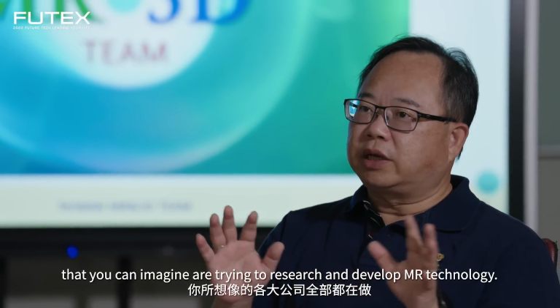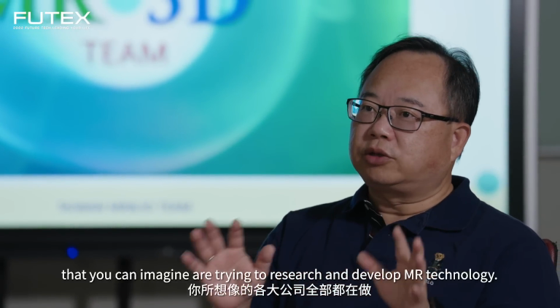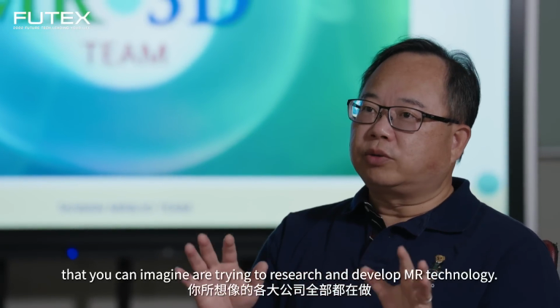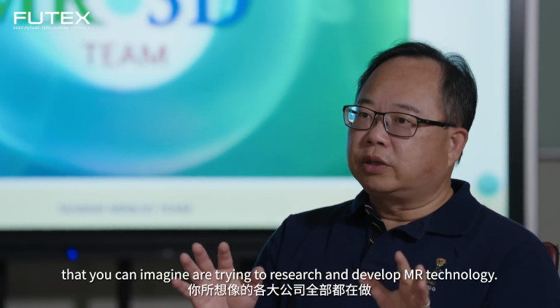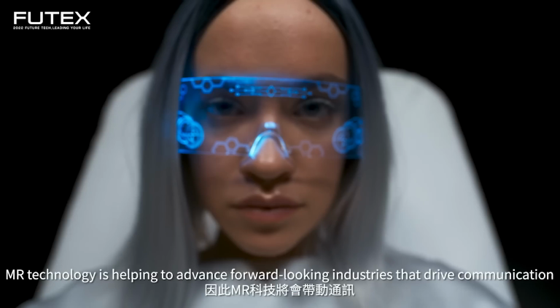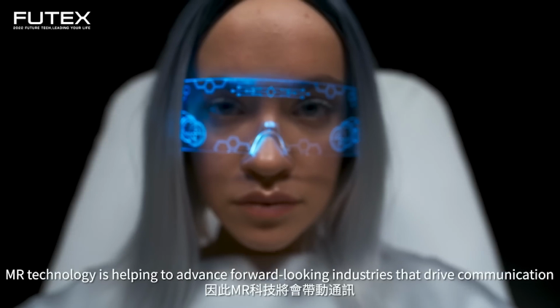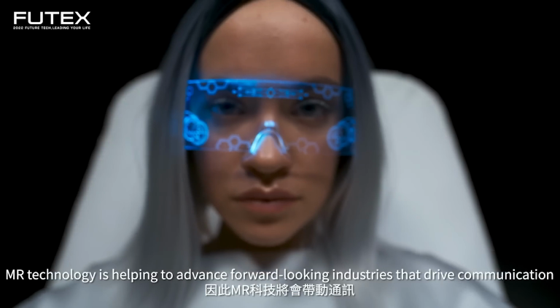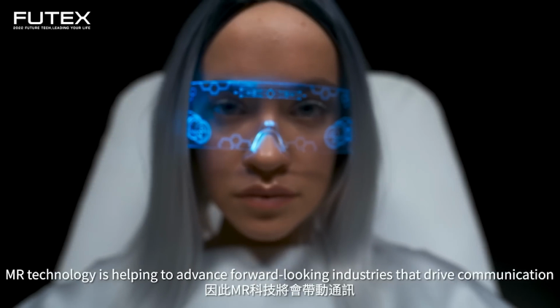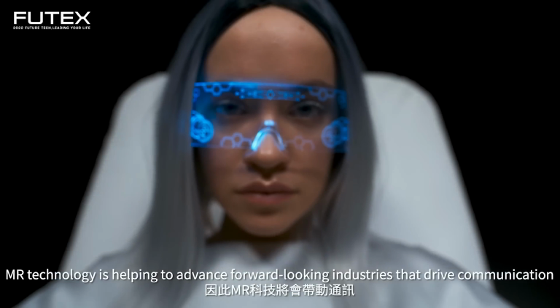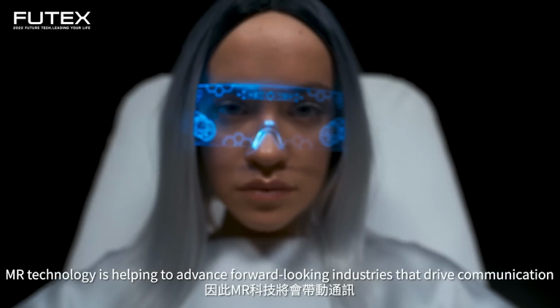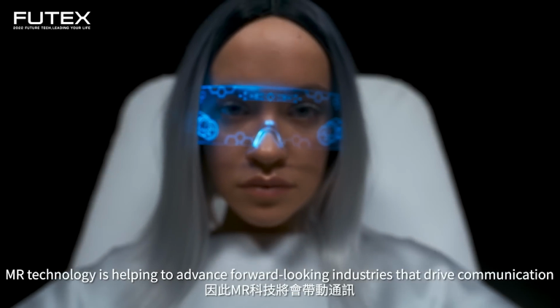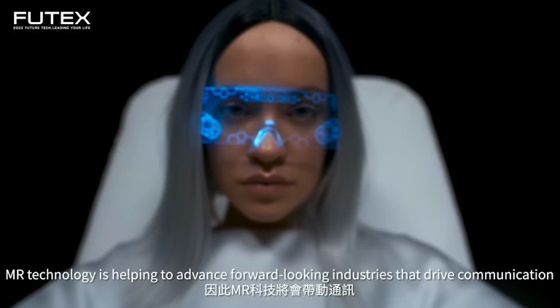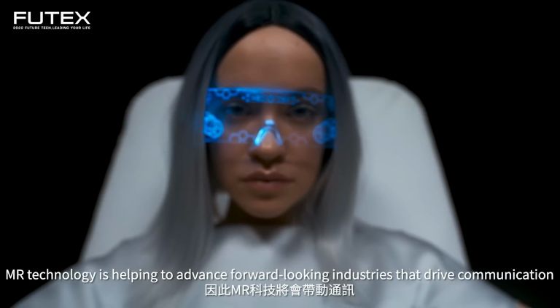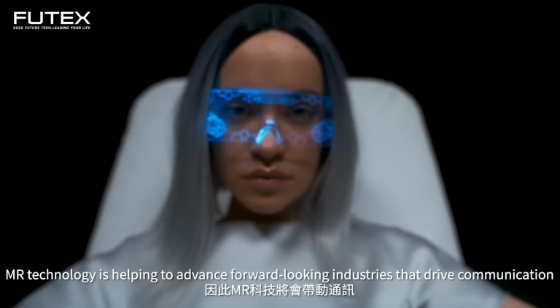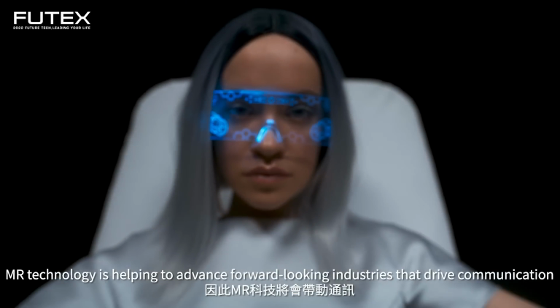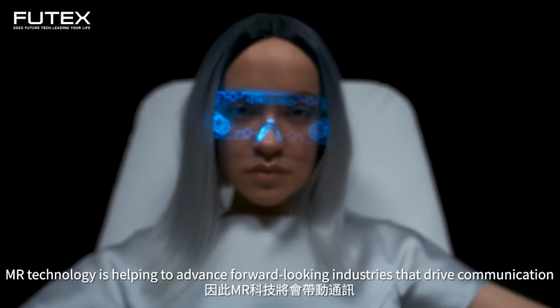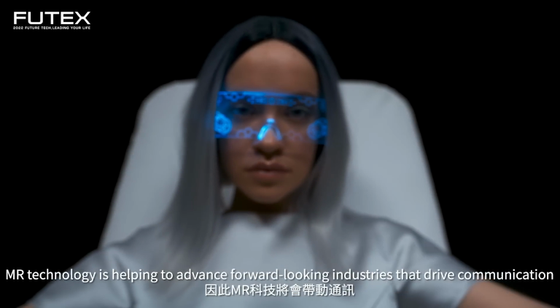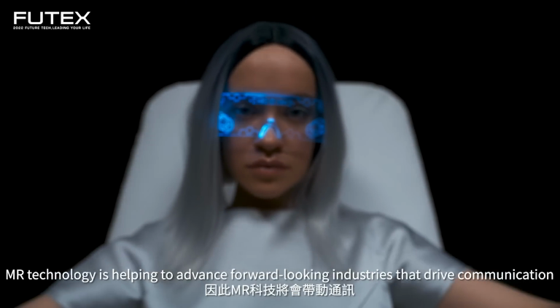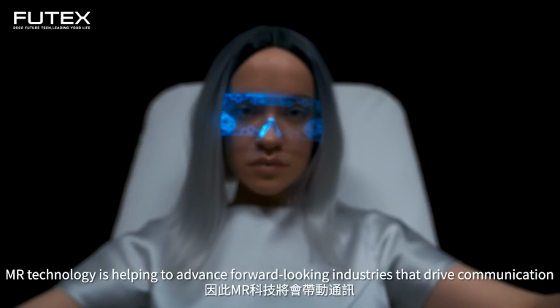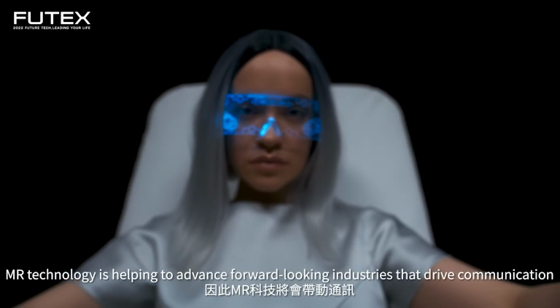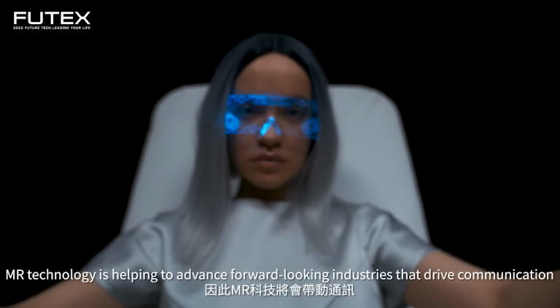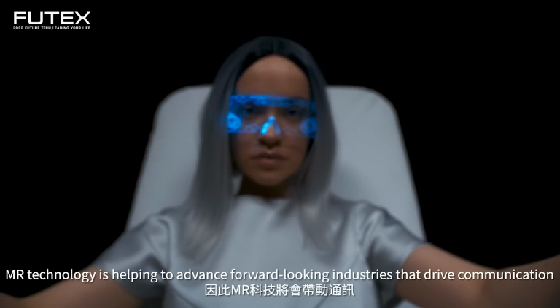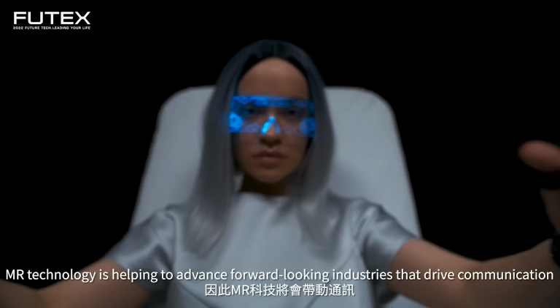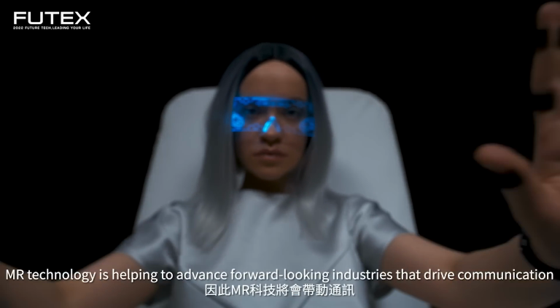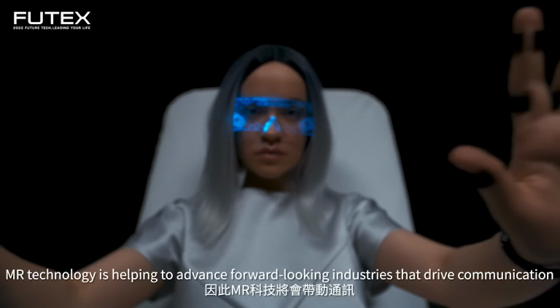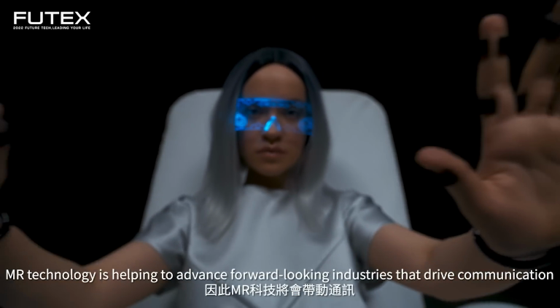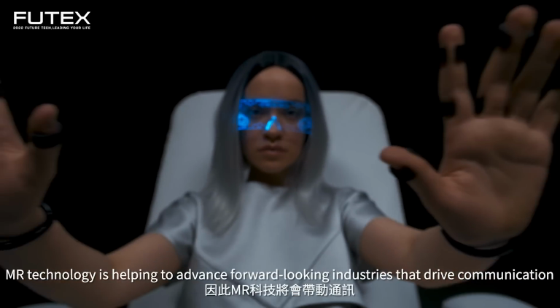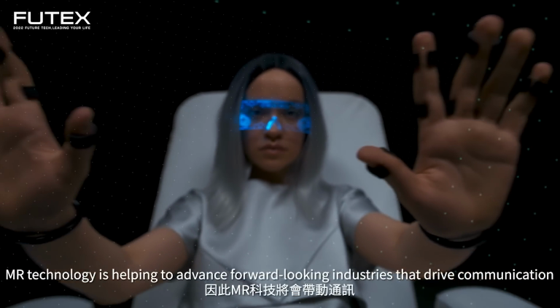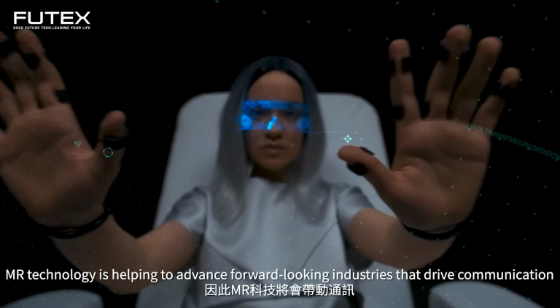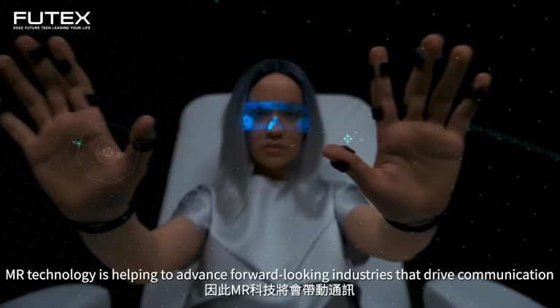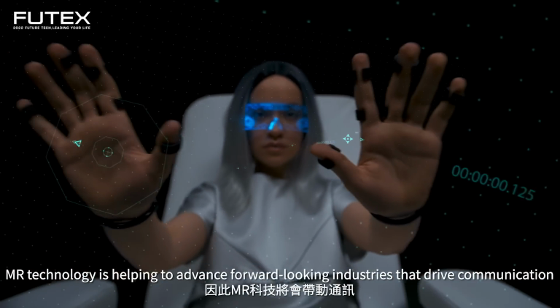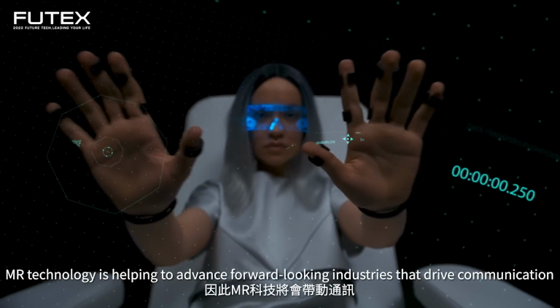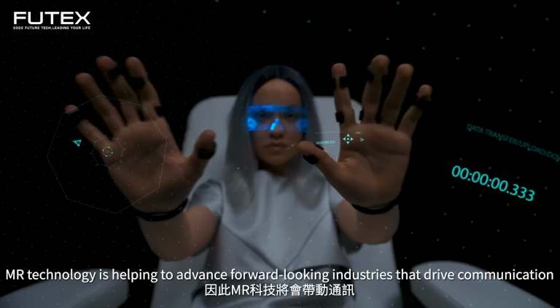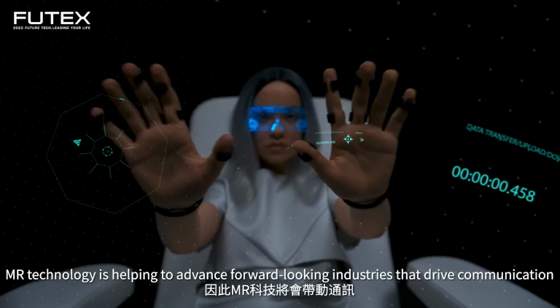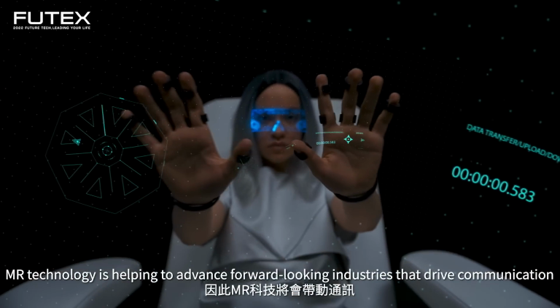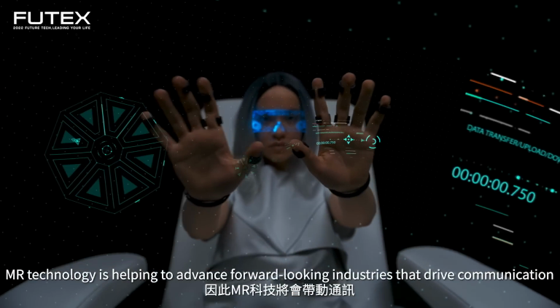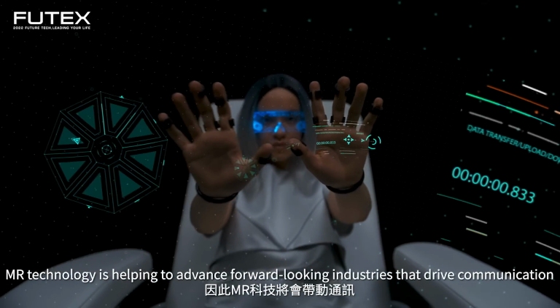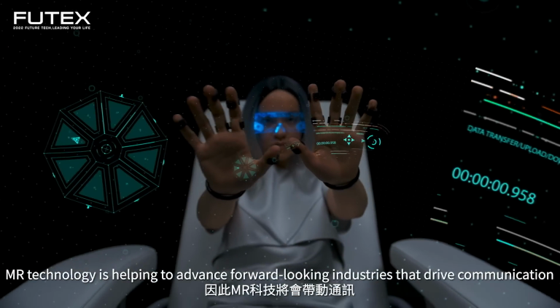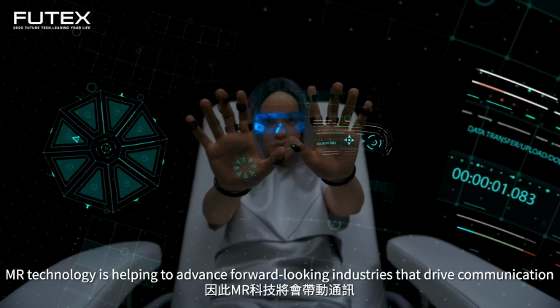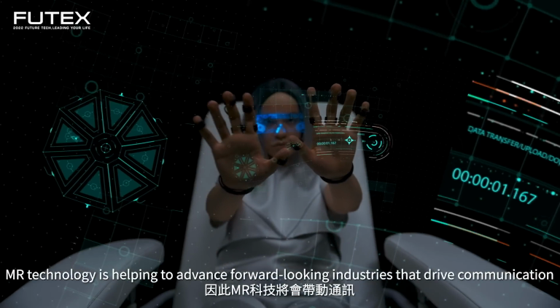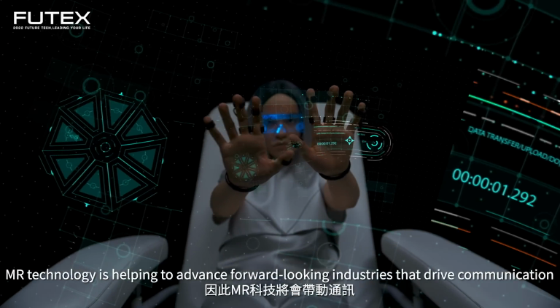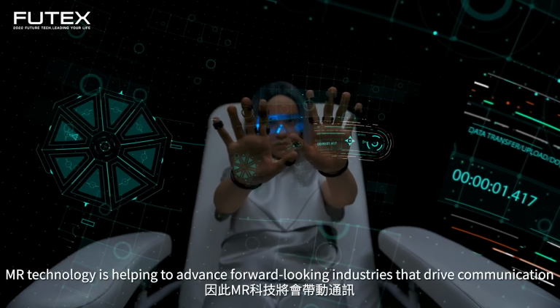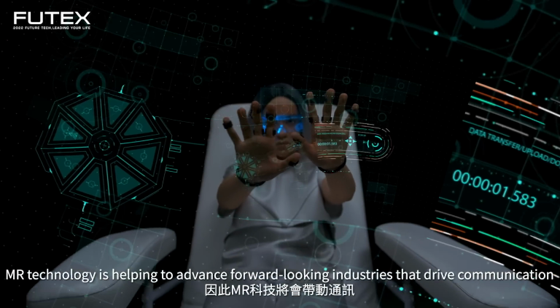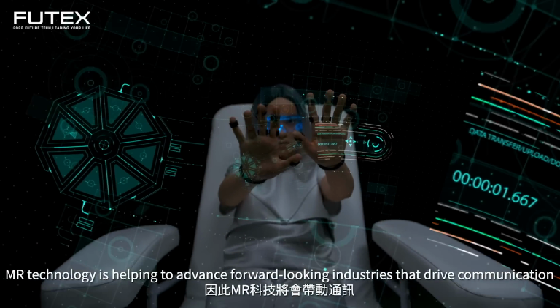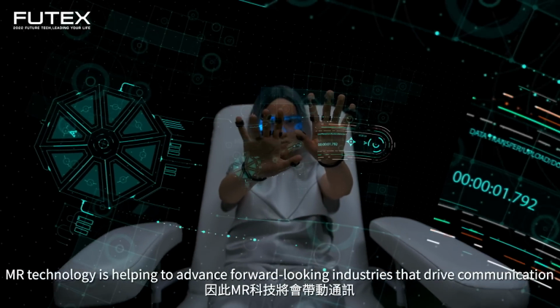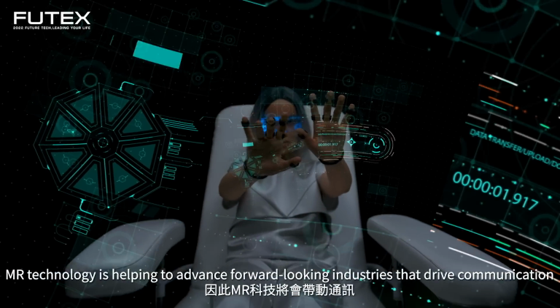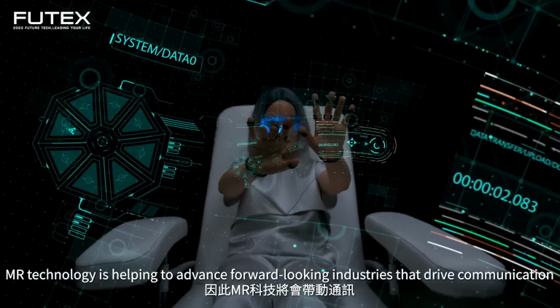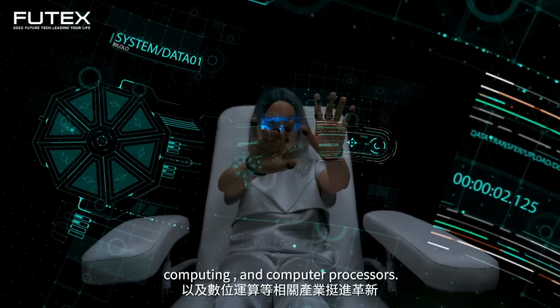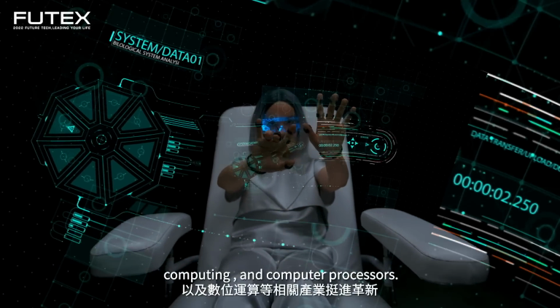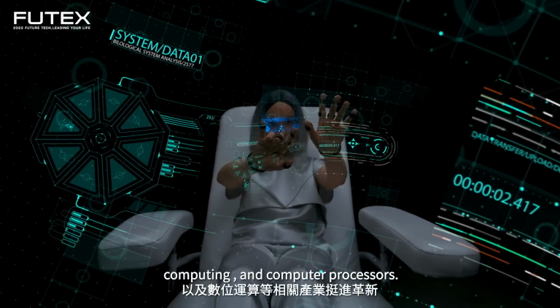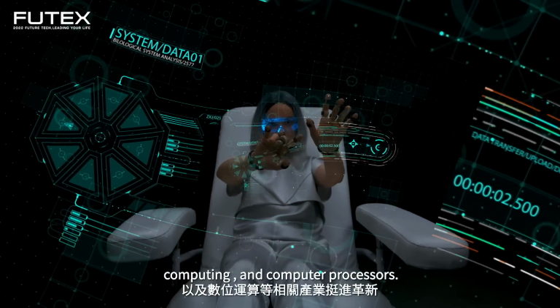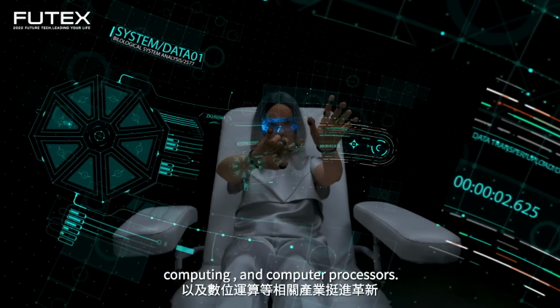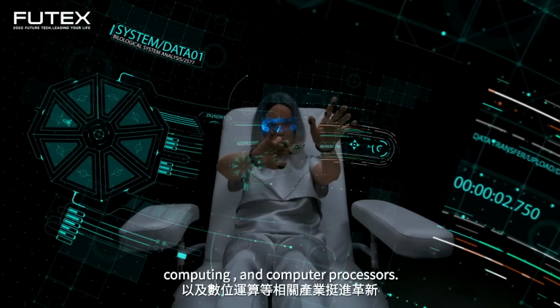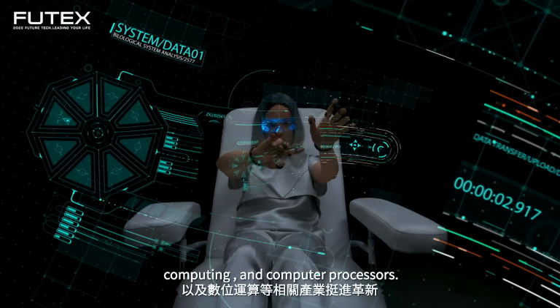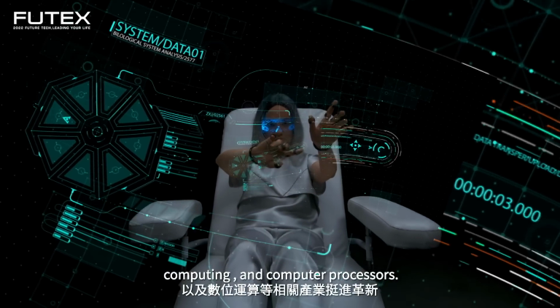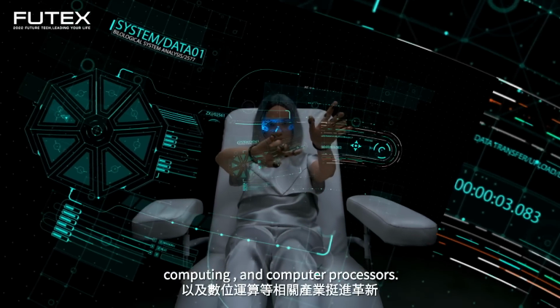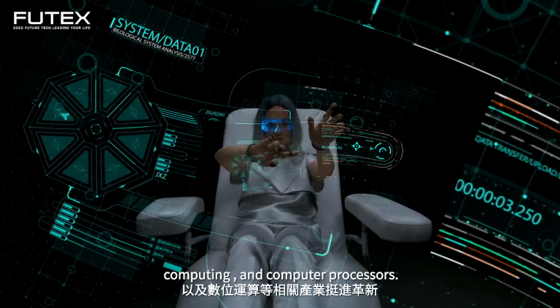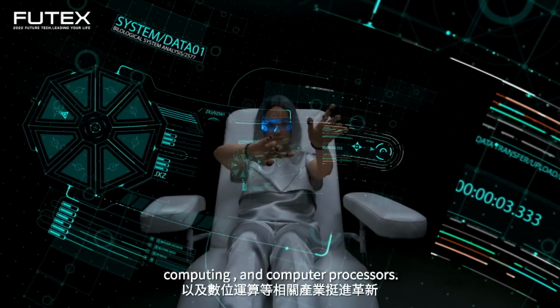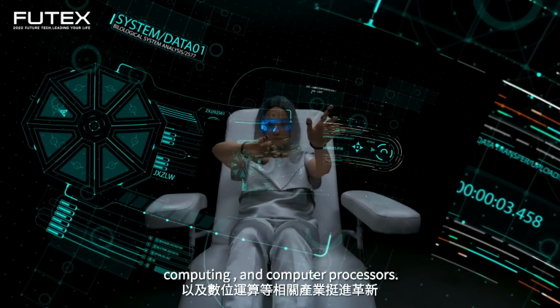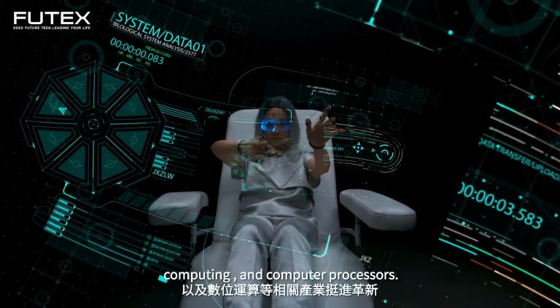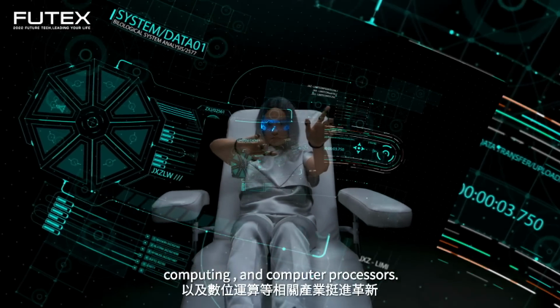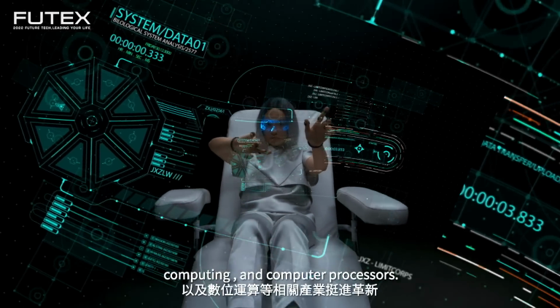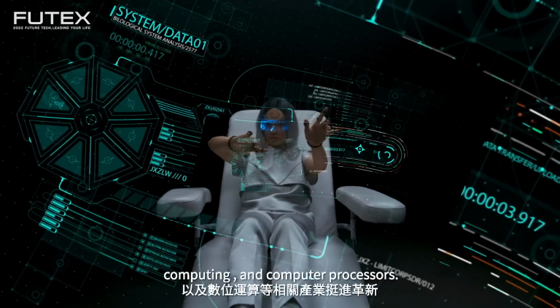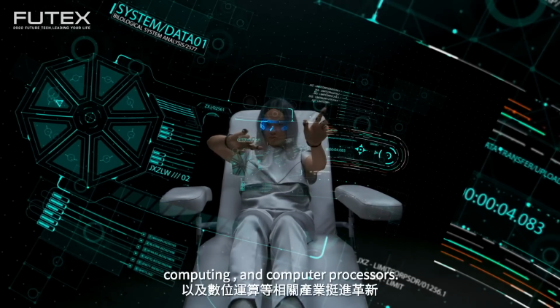MR technology is helping to advance forward-looking industries that drive communication, computing, and computer processors.